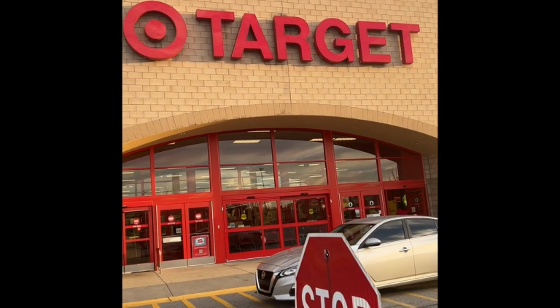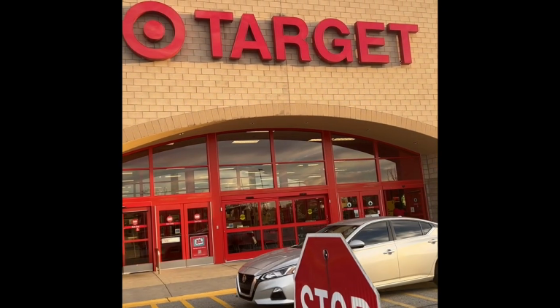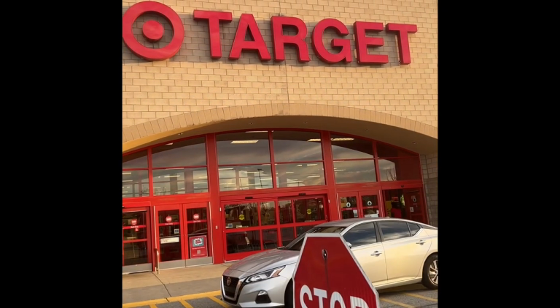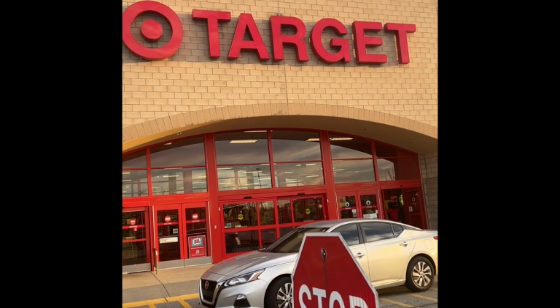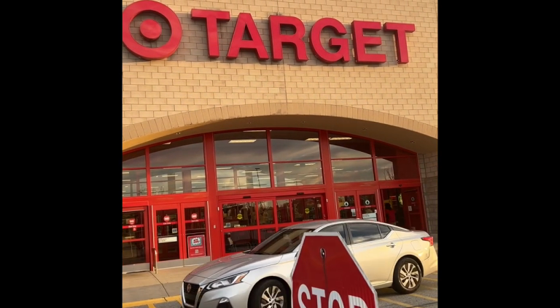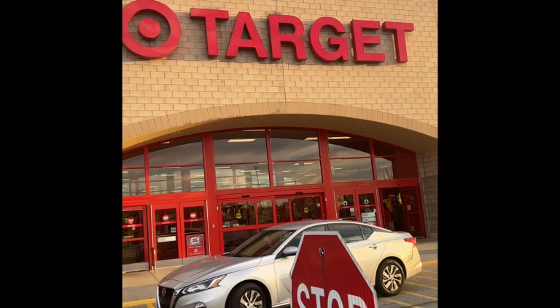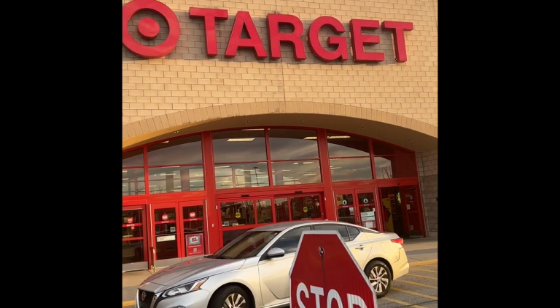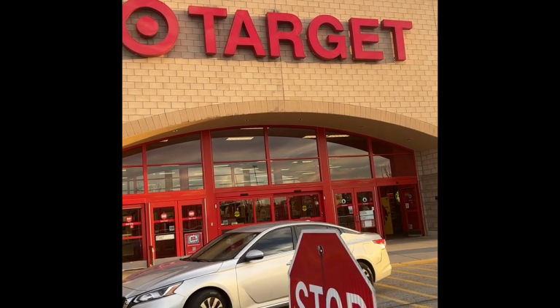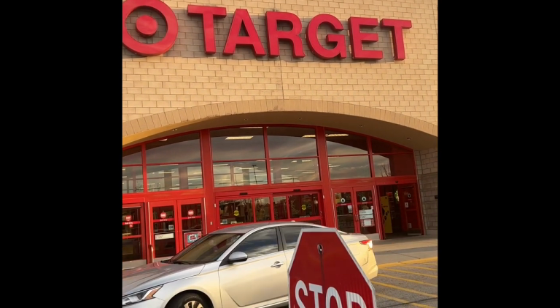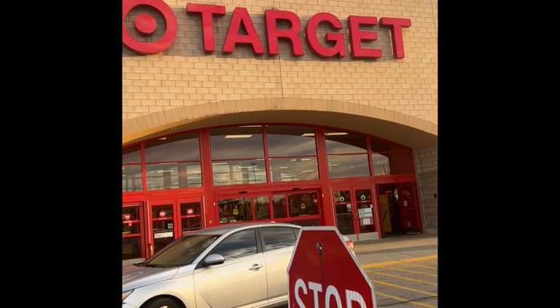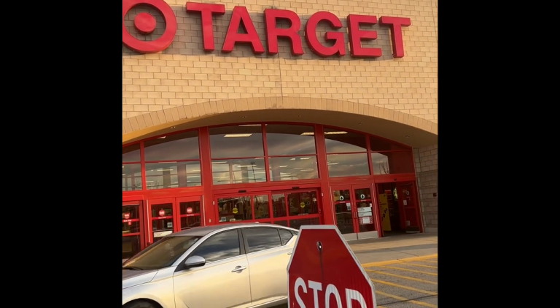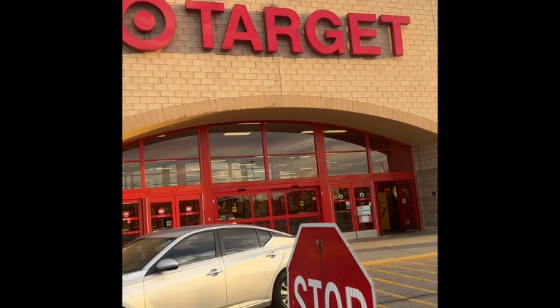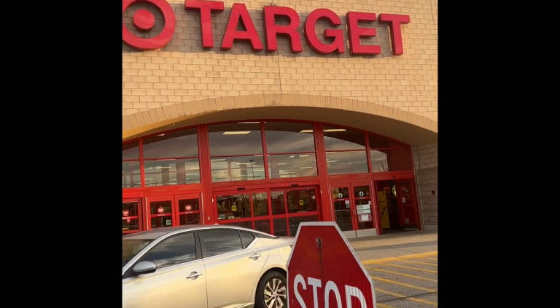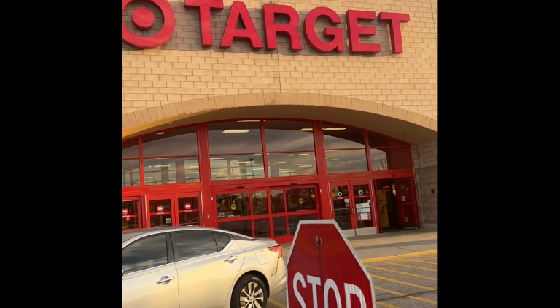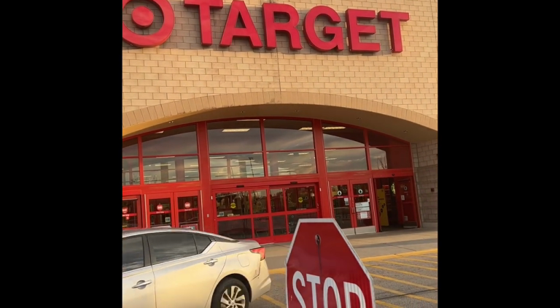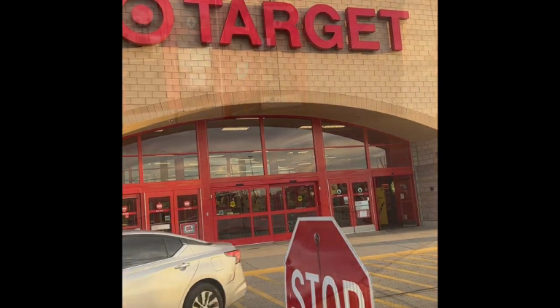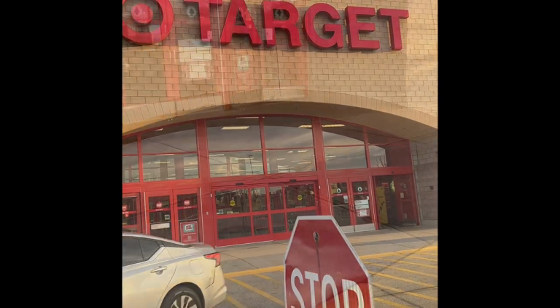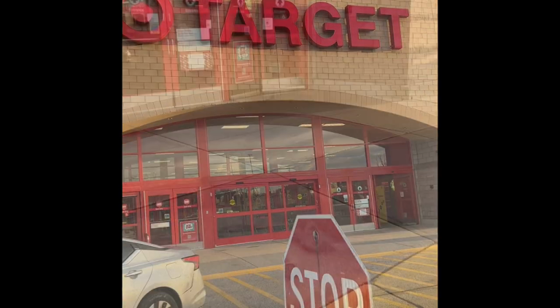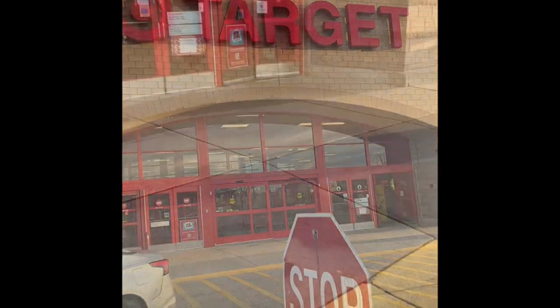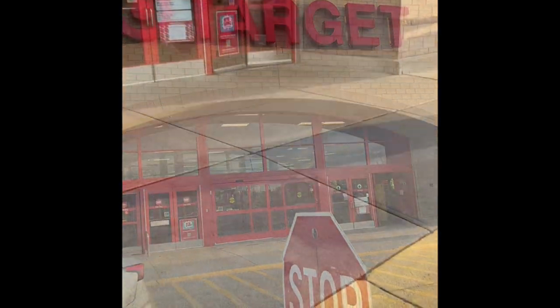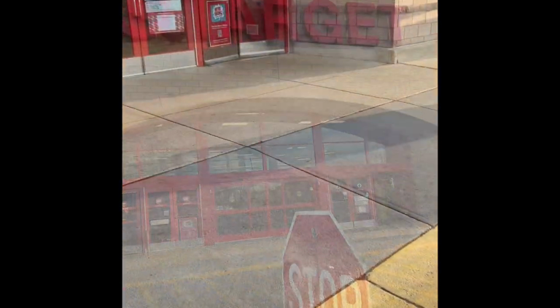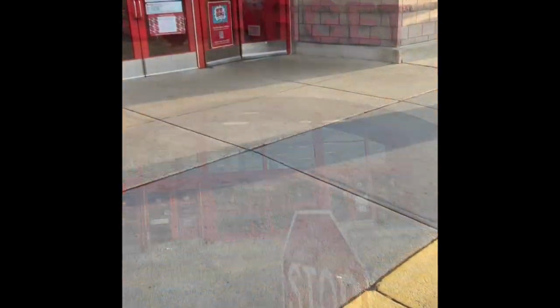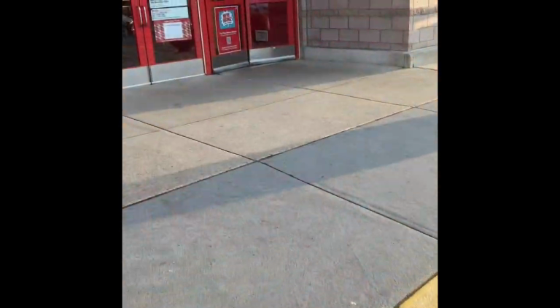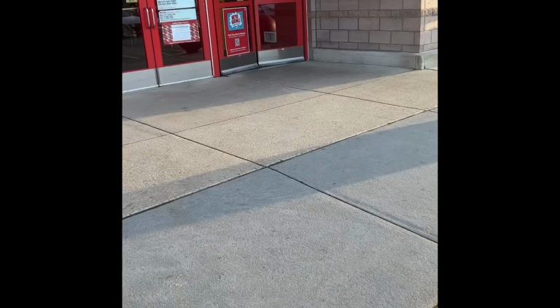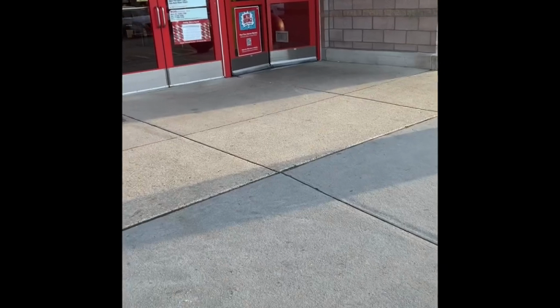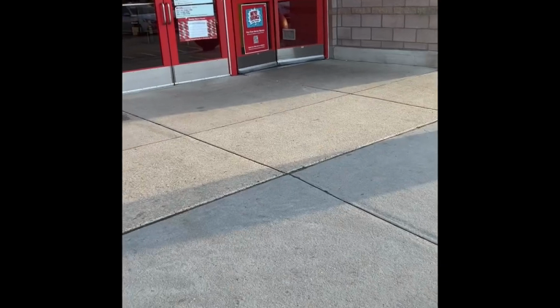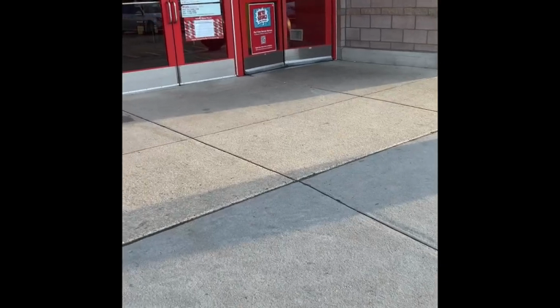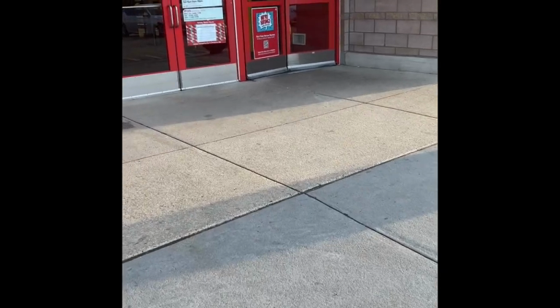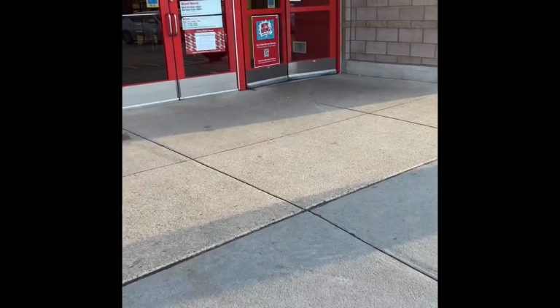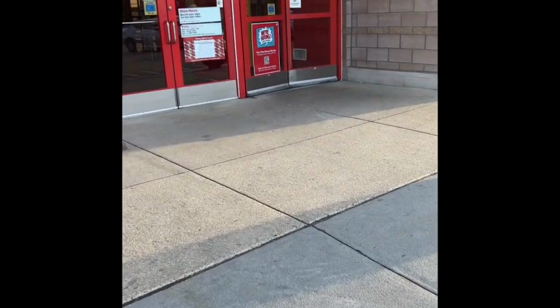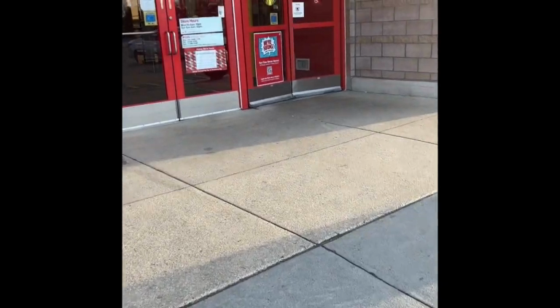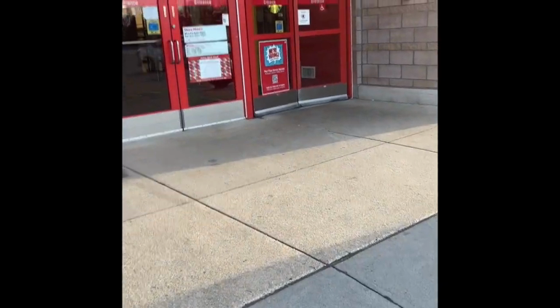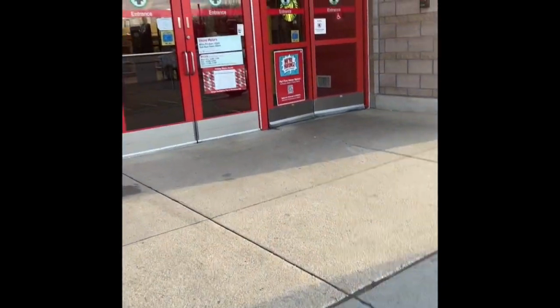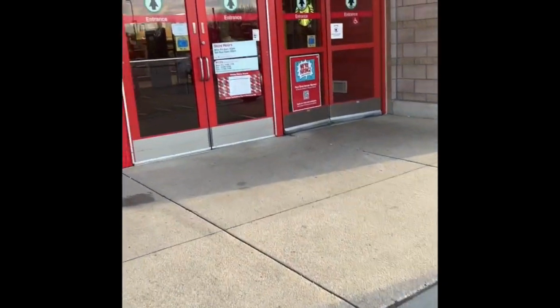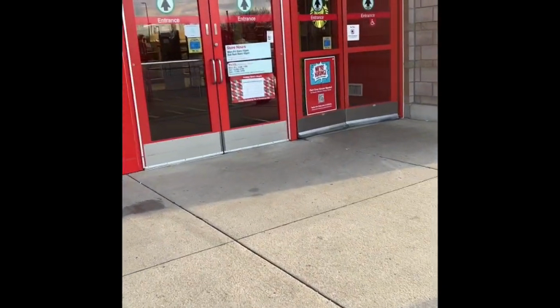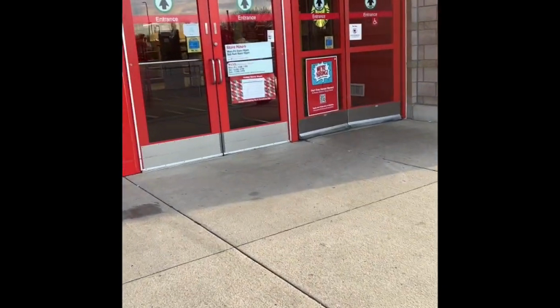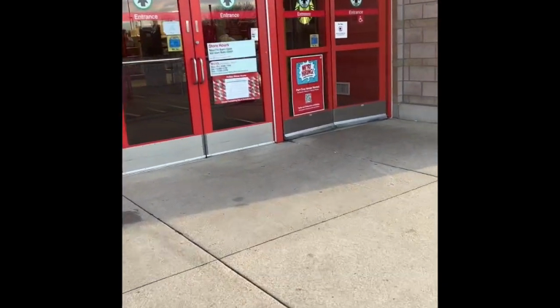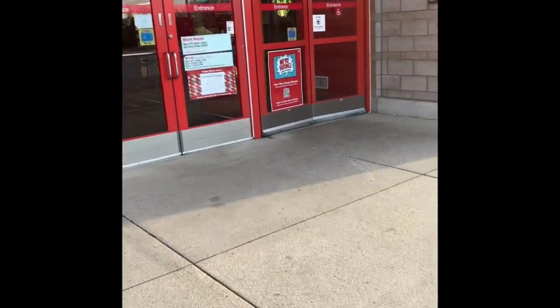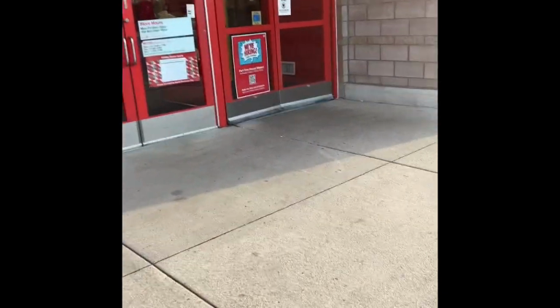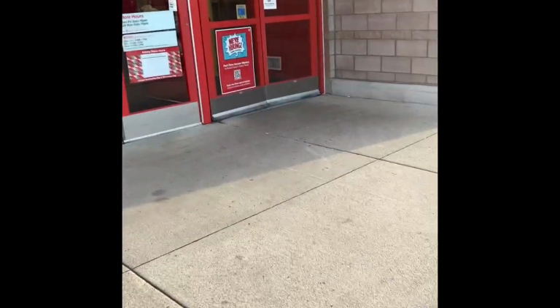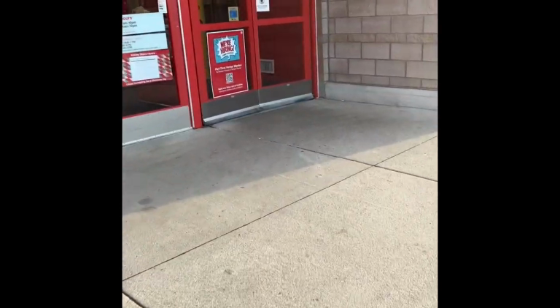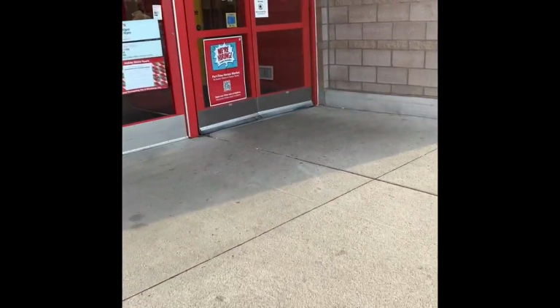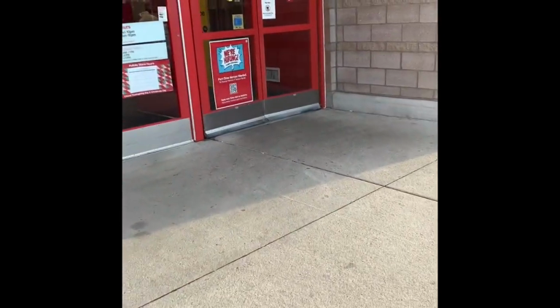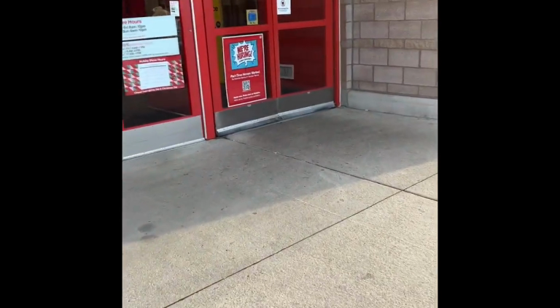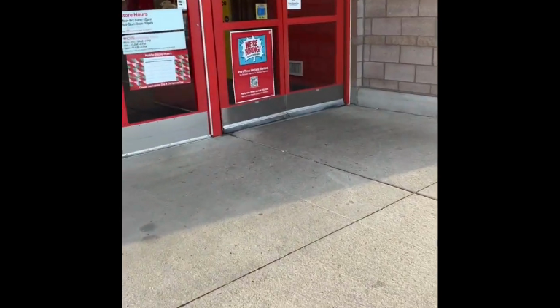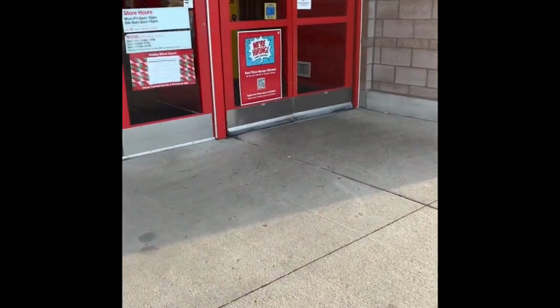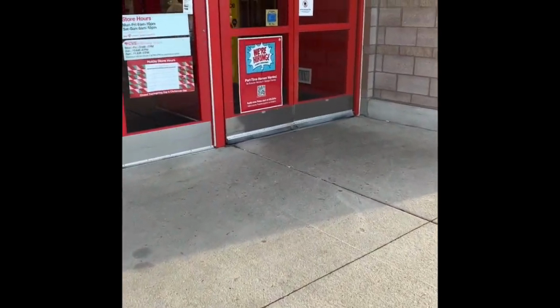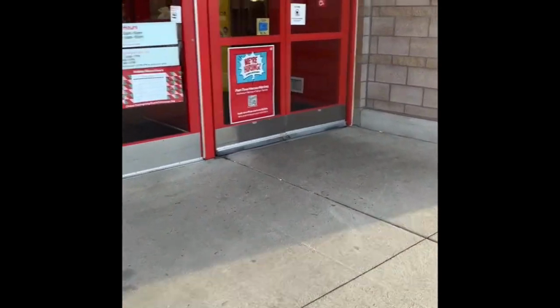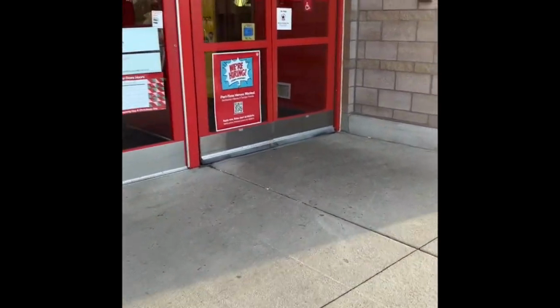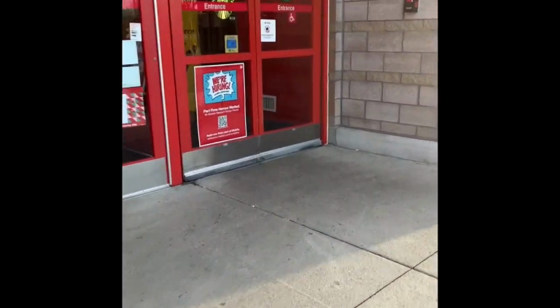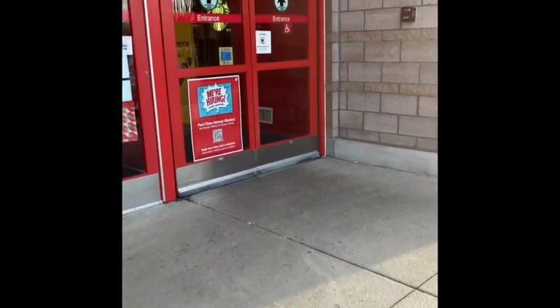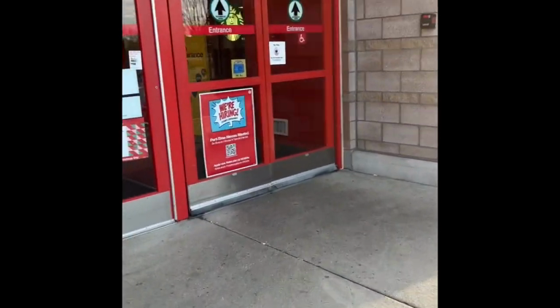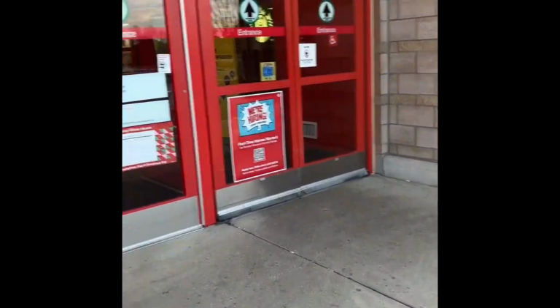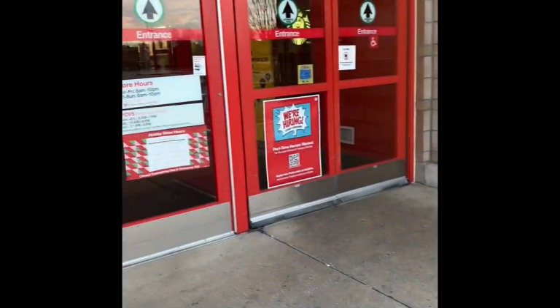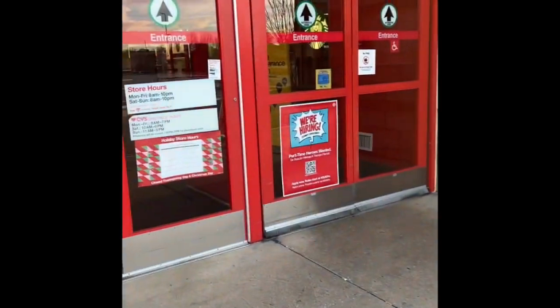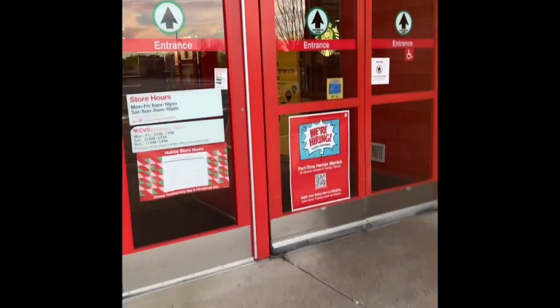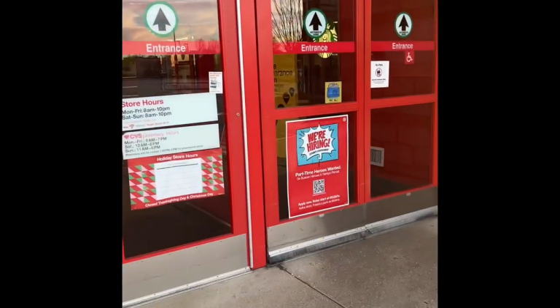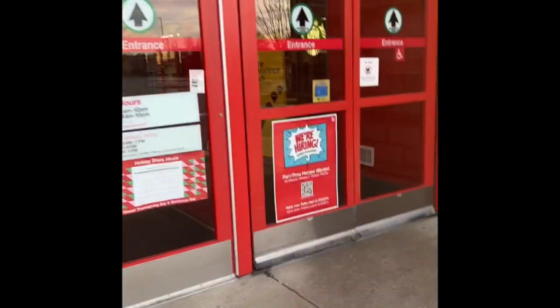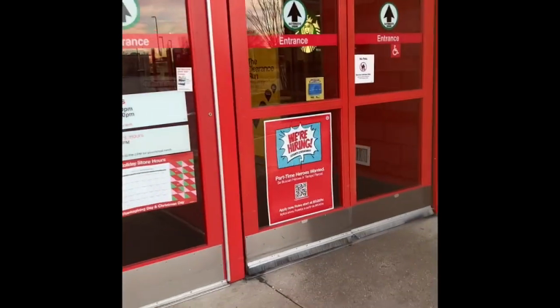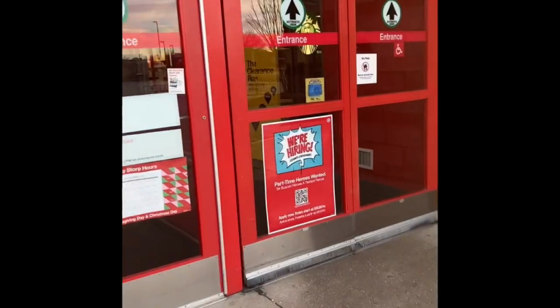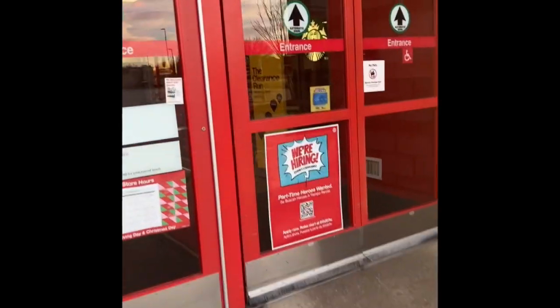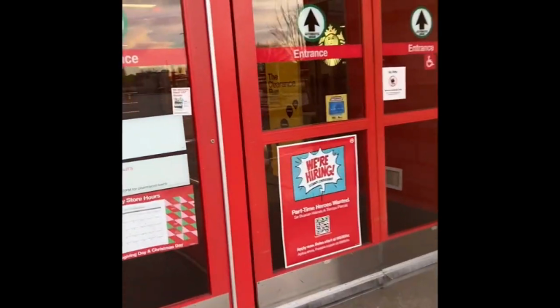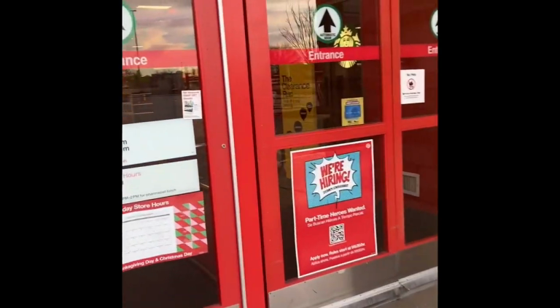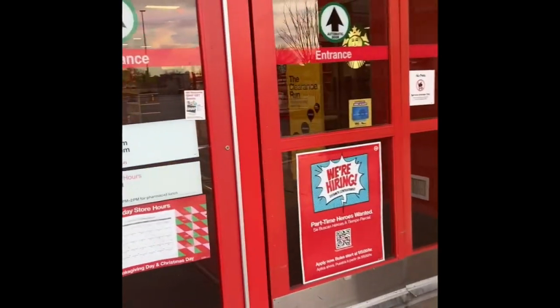Target! Okay guys, let's check this out and see what they got in the Target Dollar Spot.